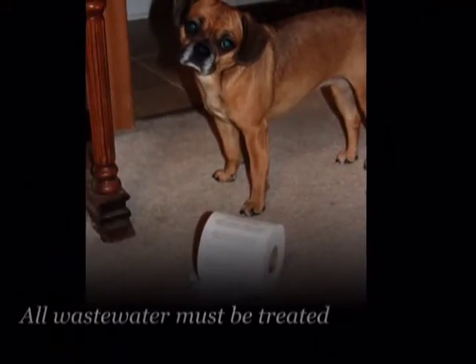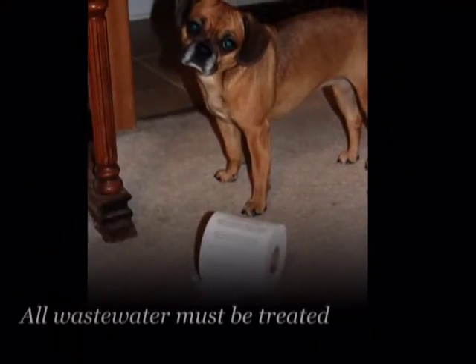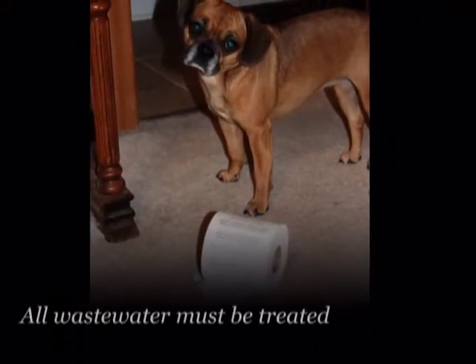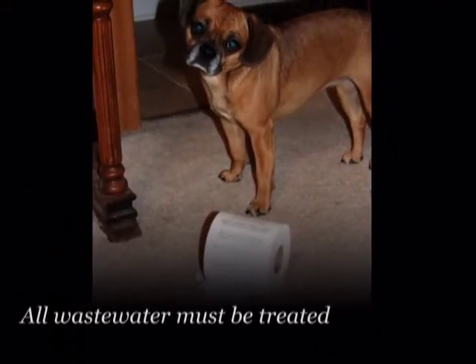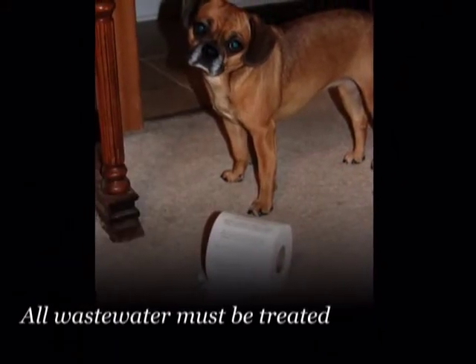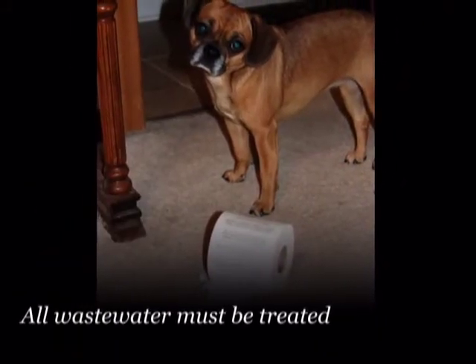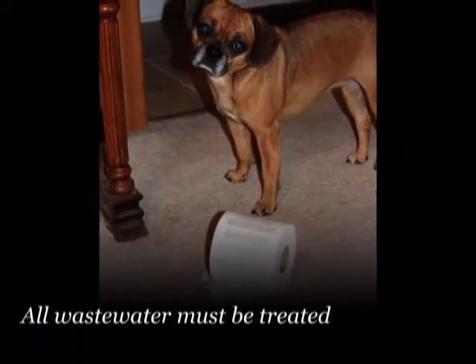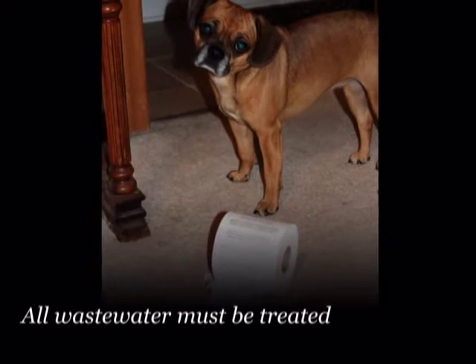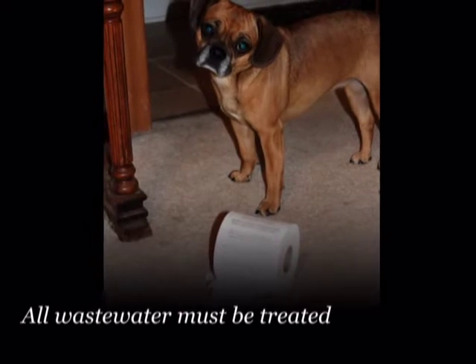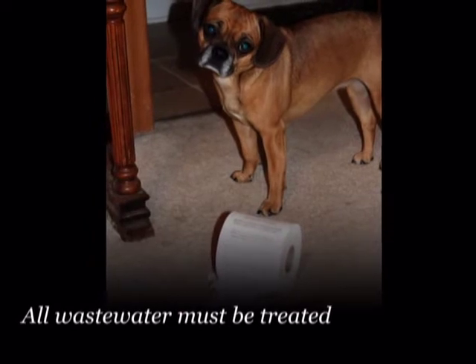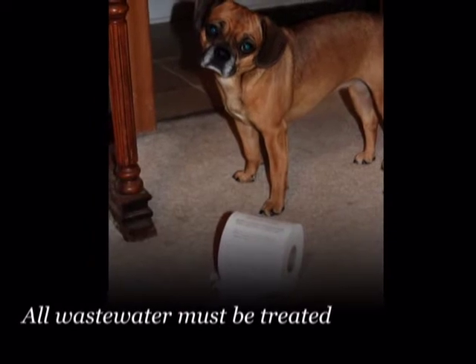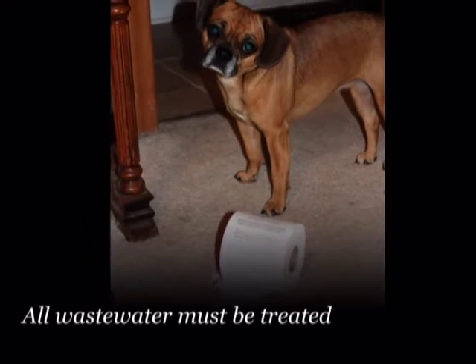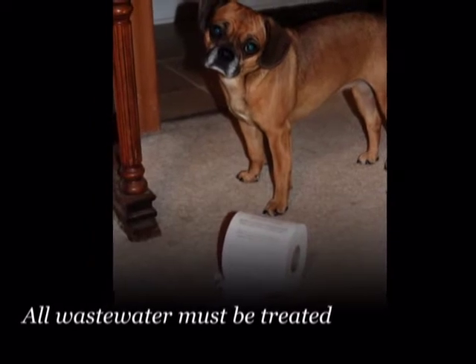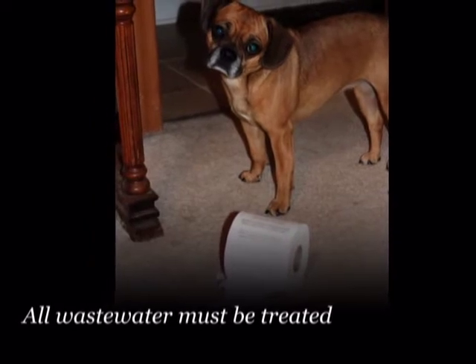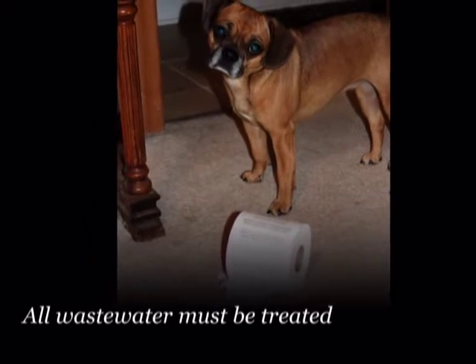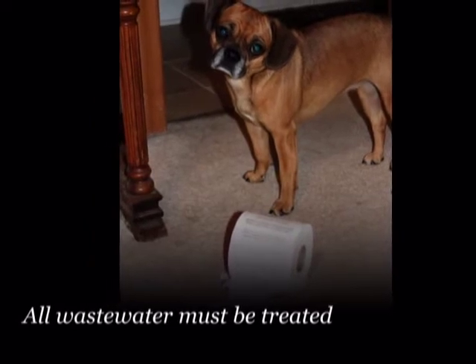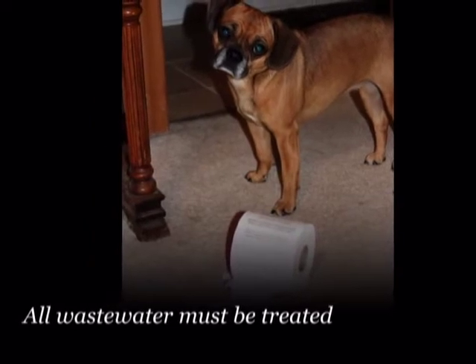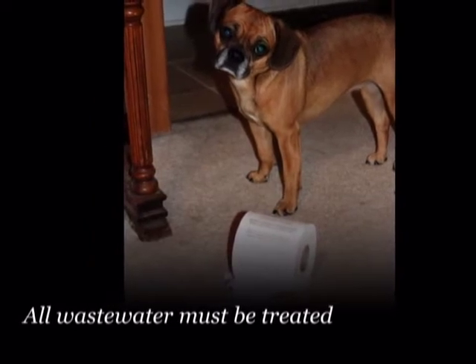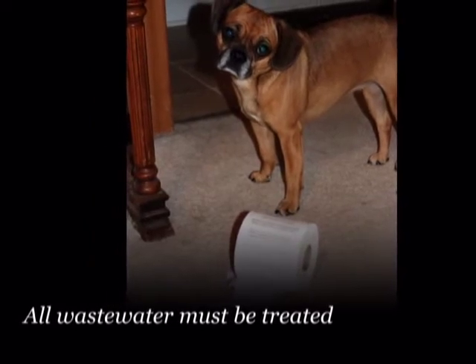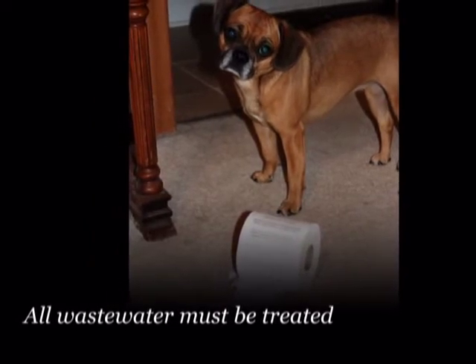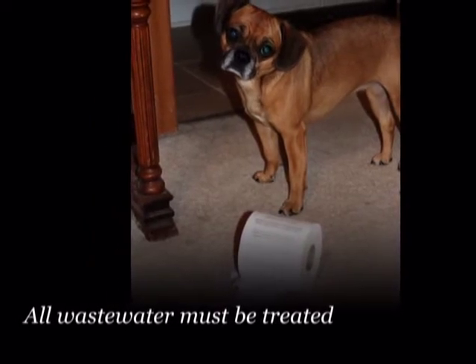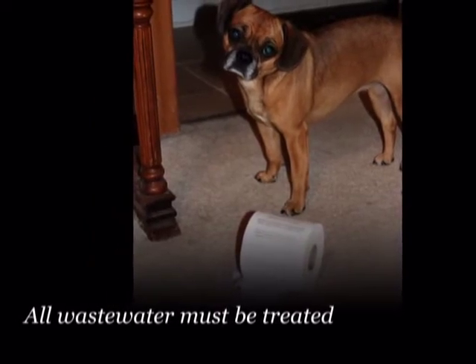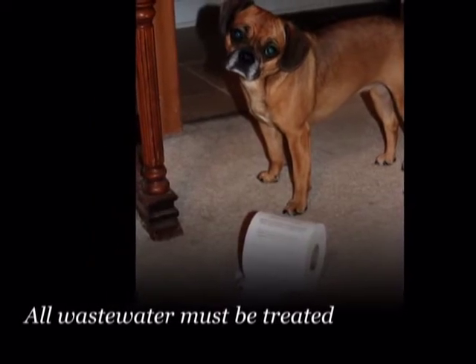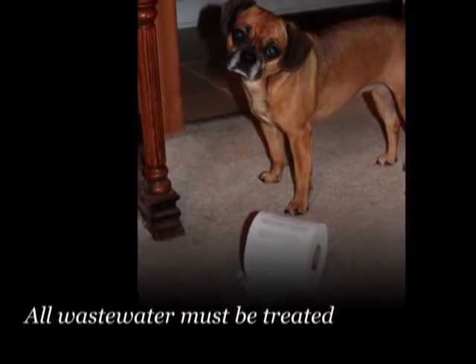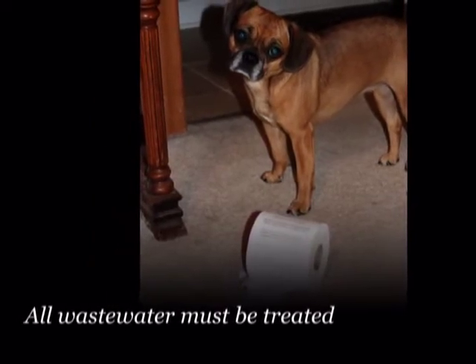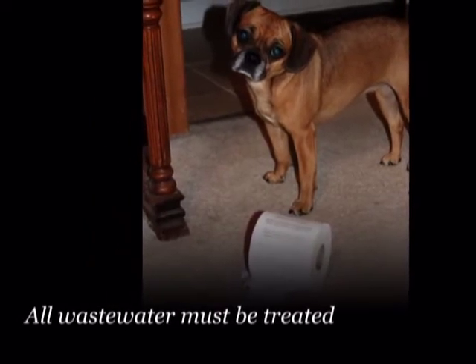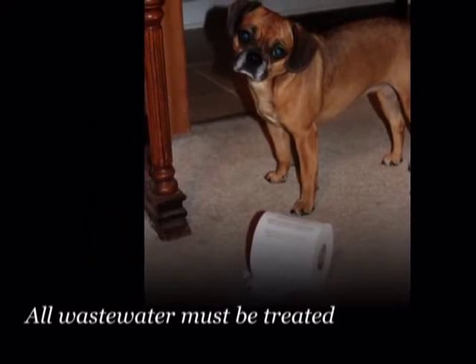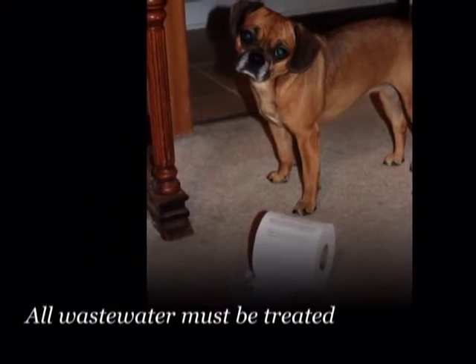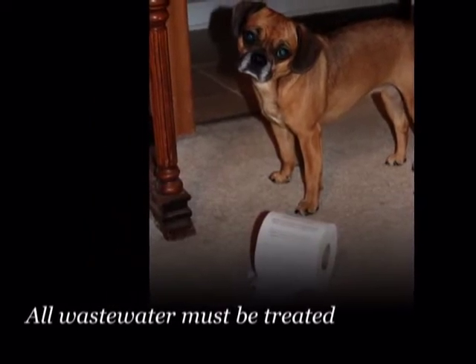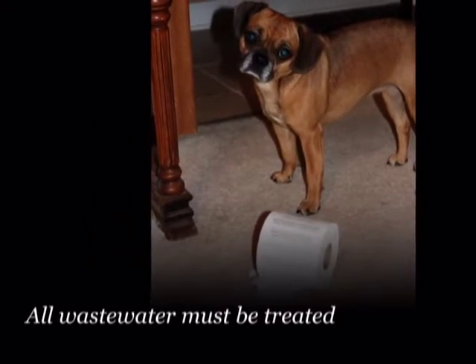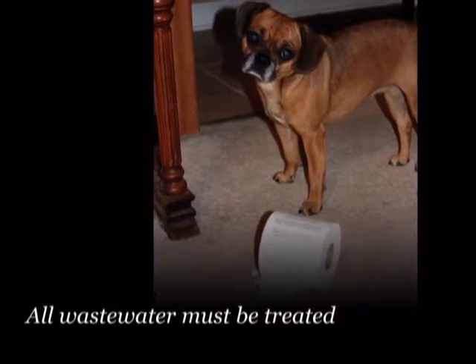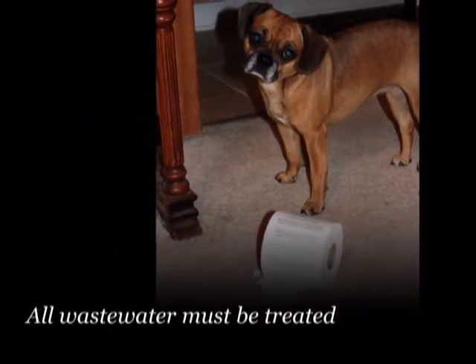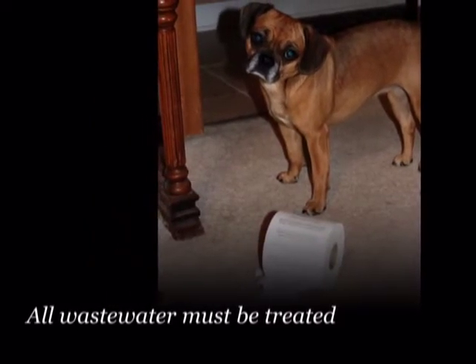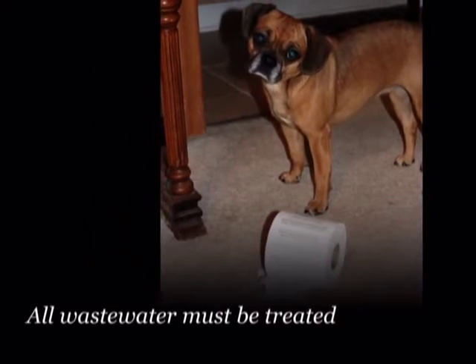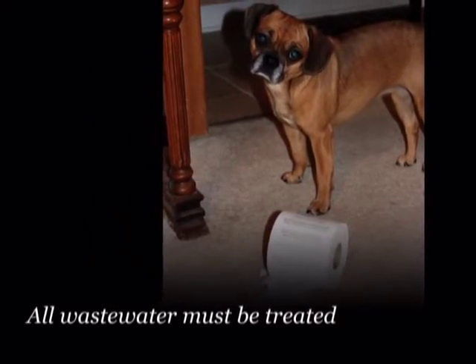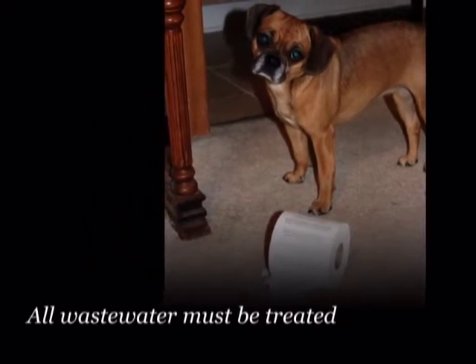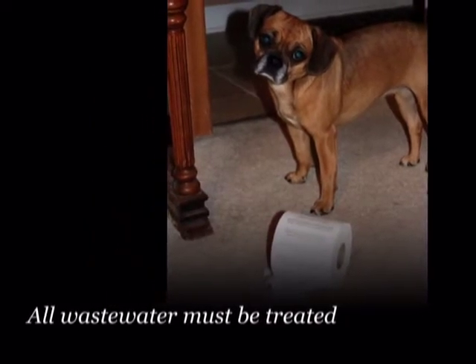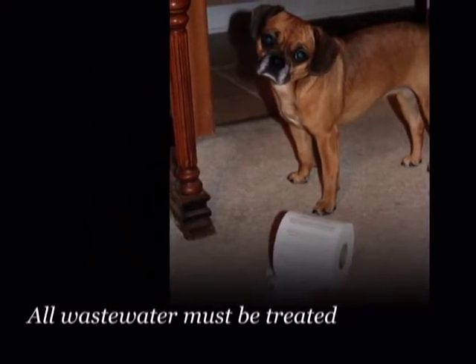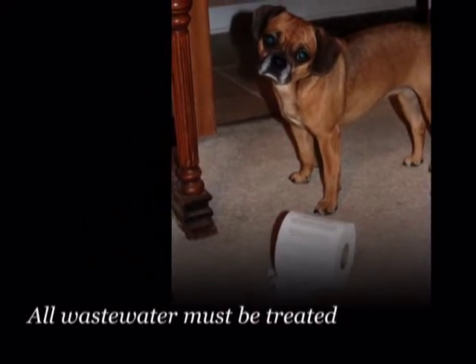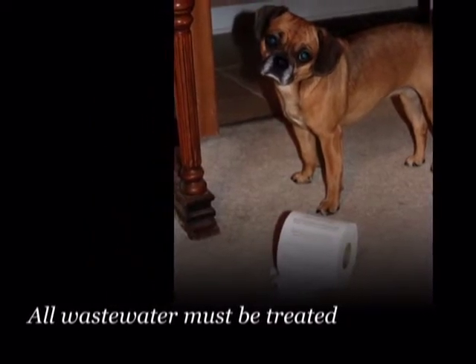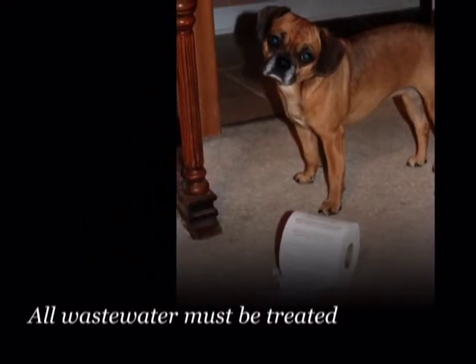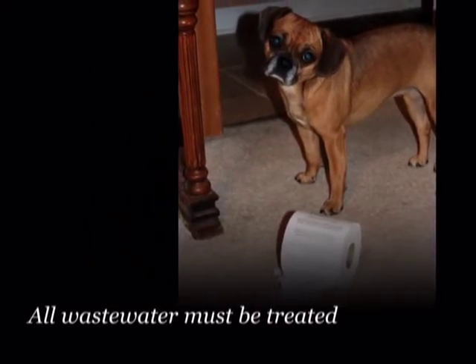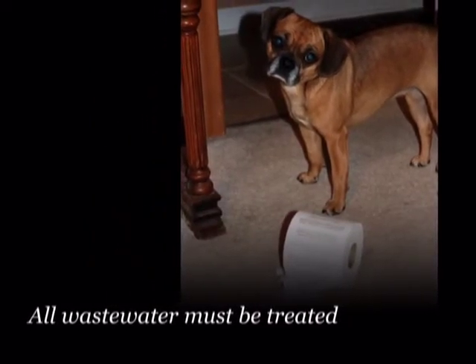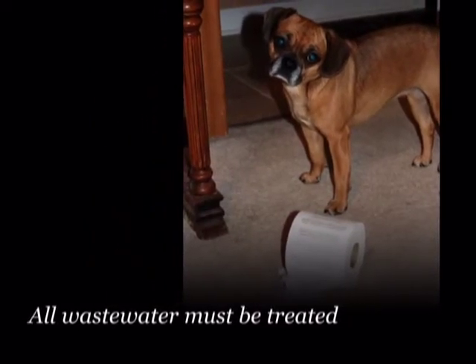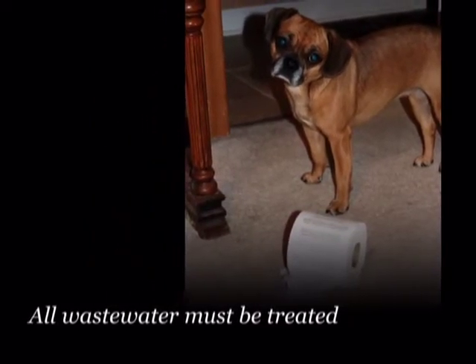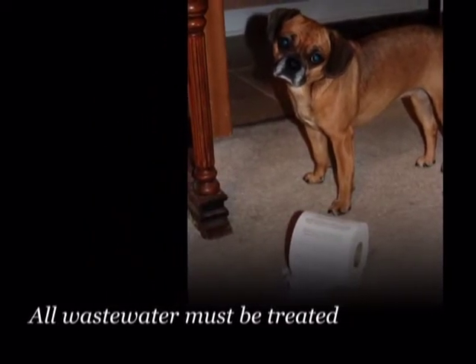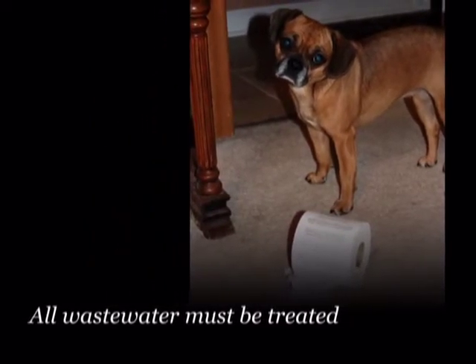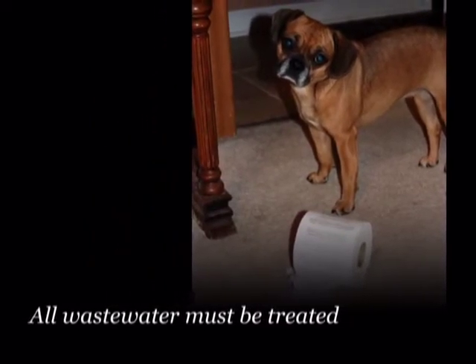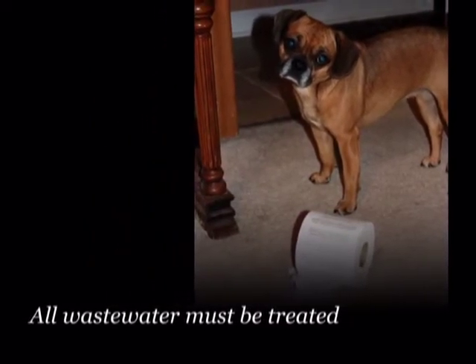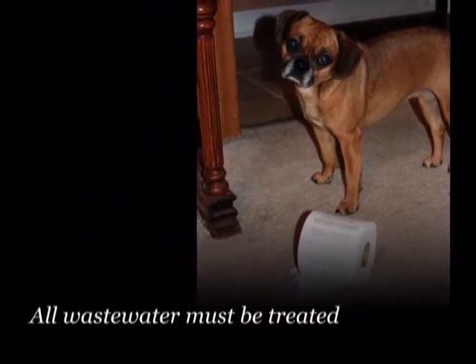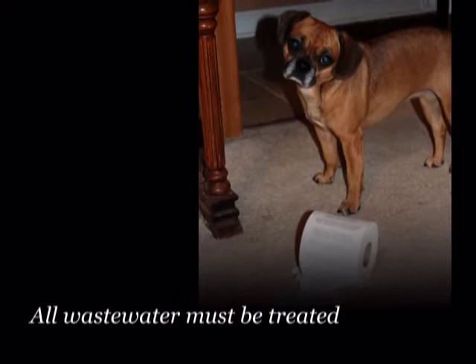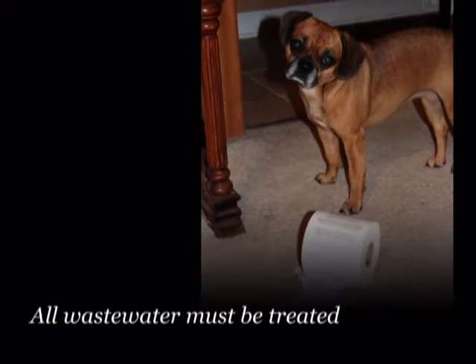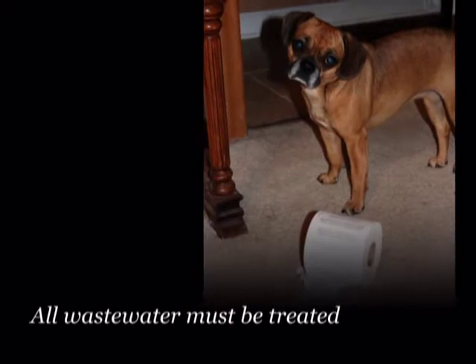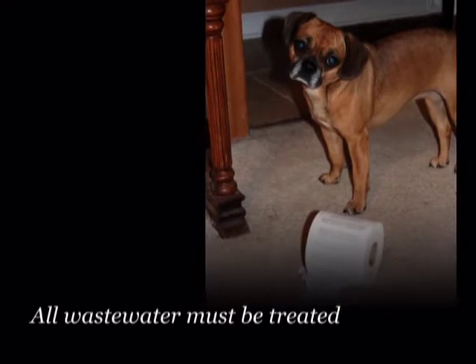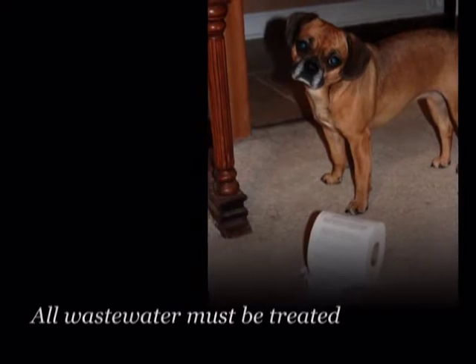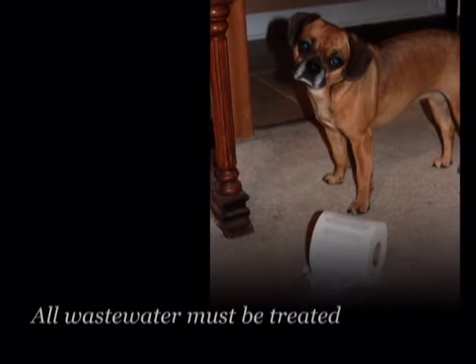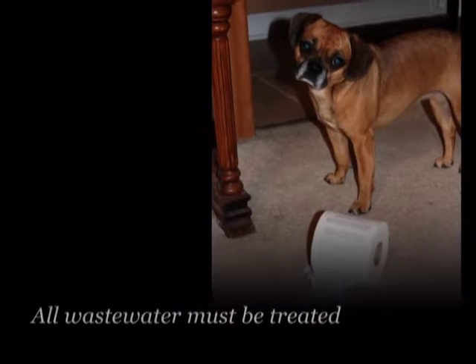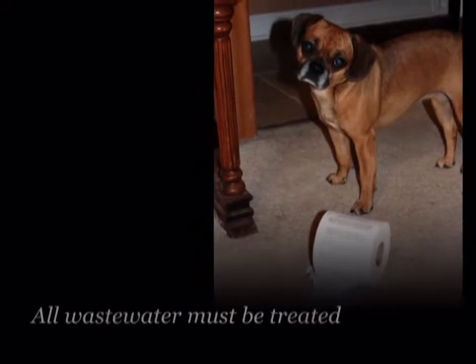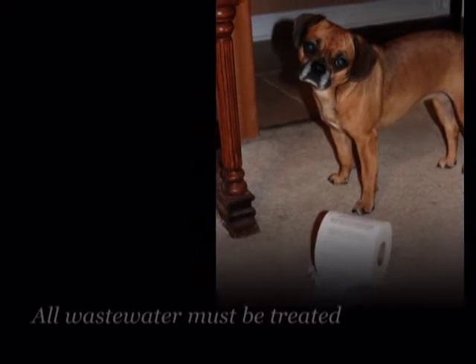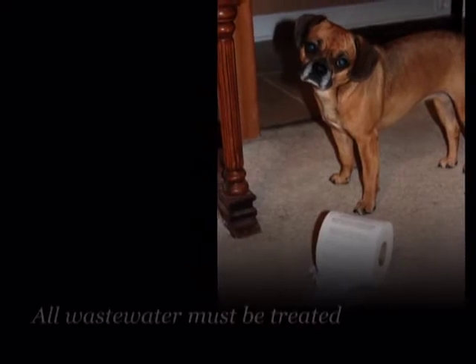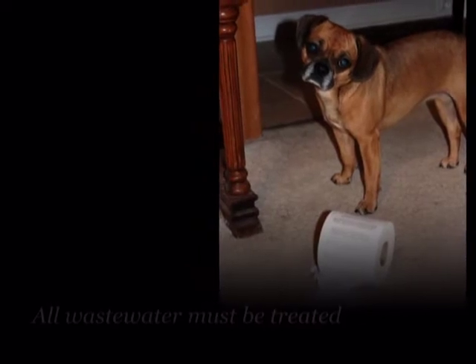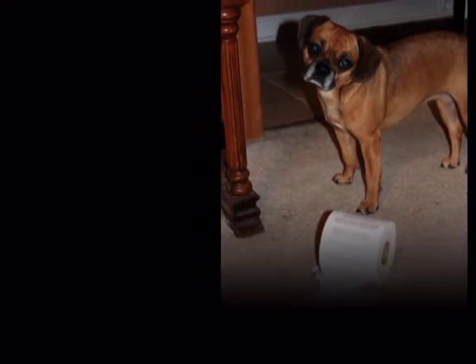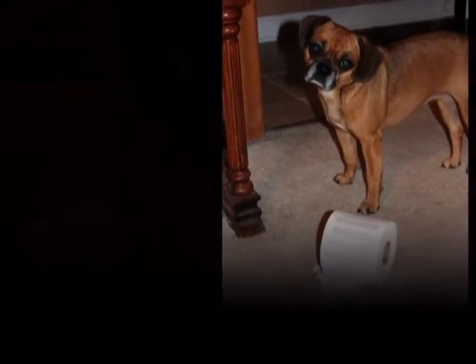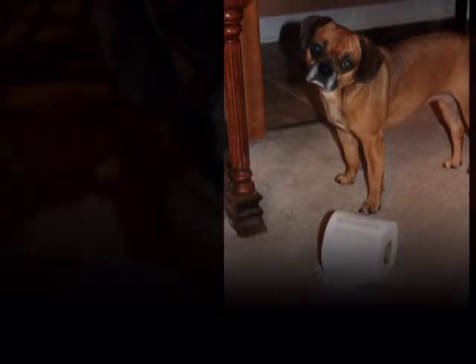Your septic system cleans wastewater and recycles it back to the environment. All wastewater must be treated, including water from washing machines.